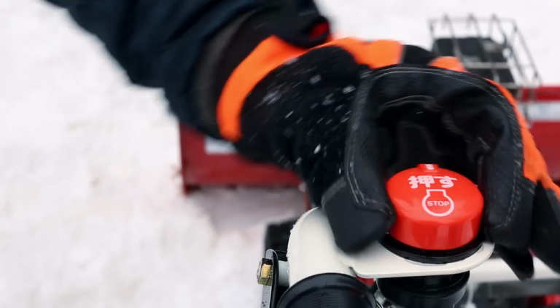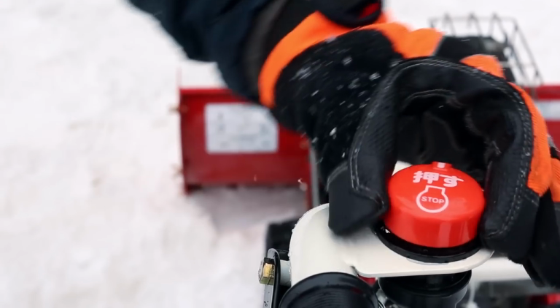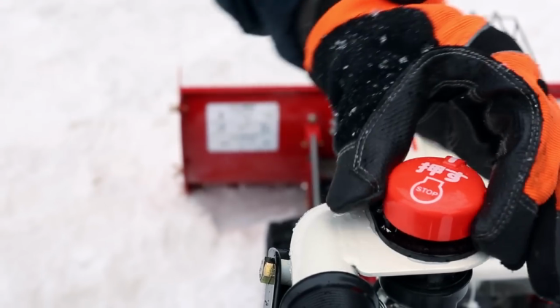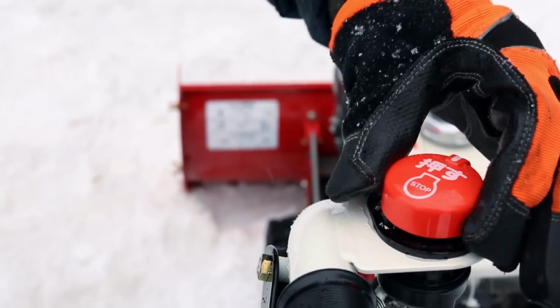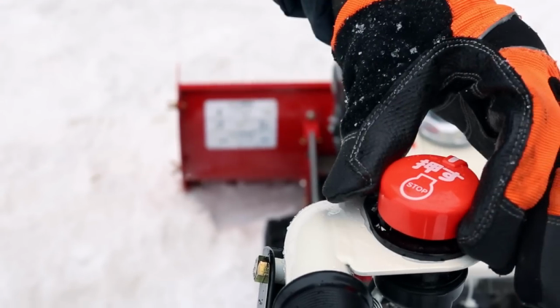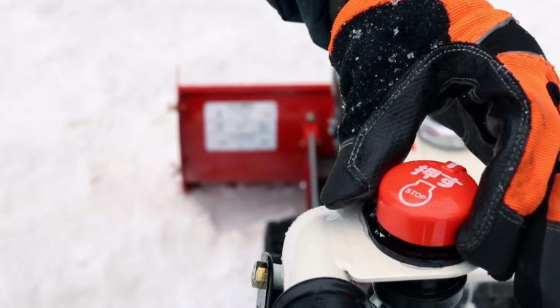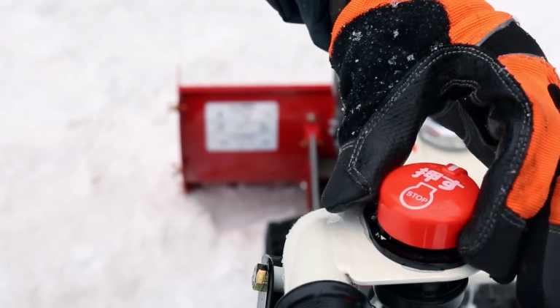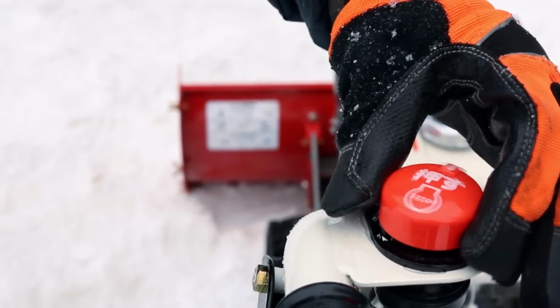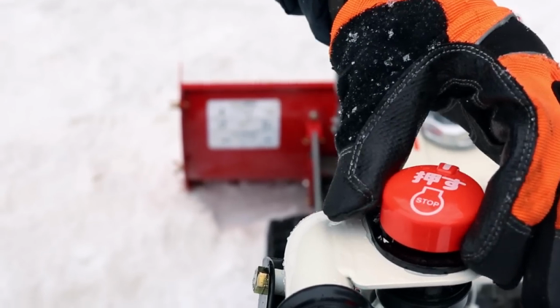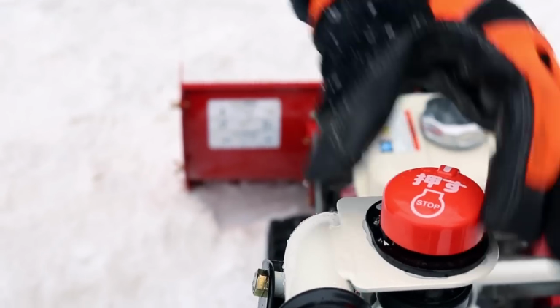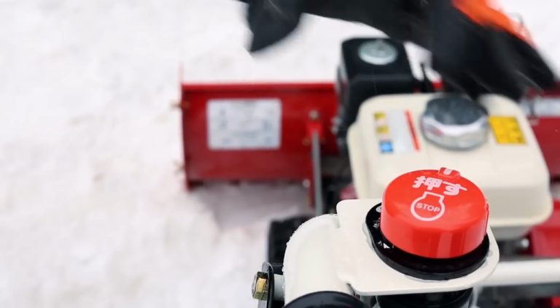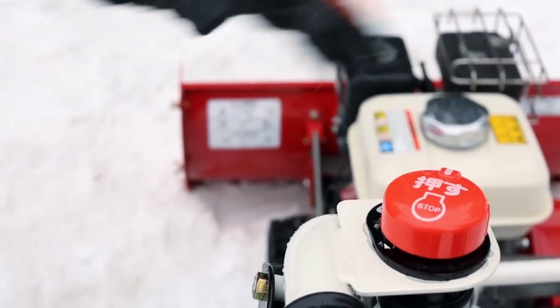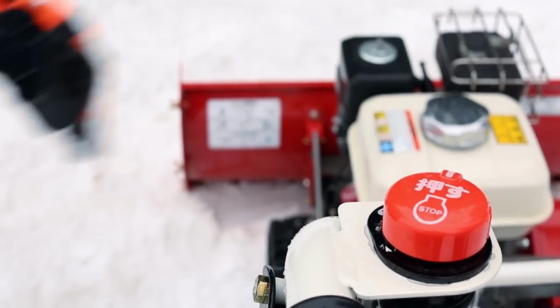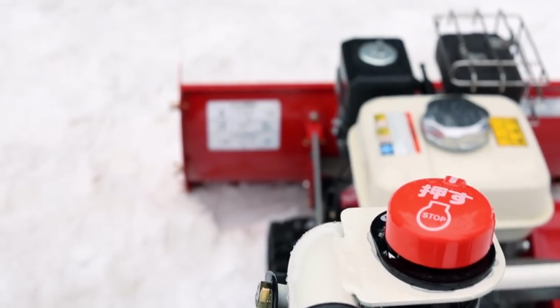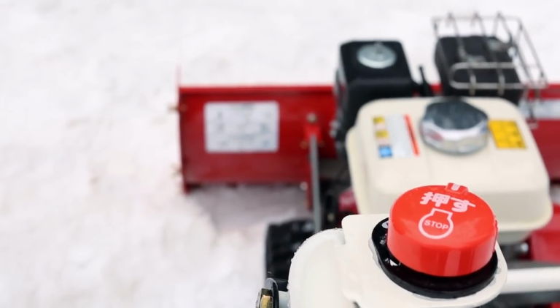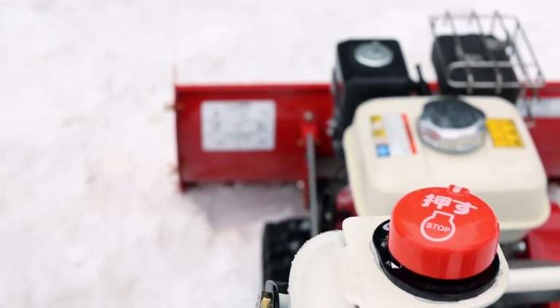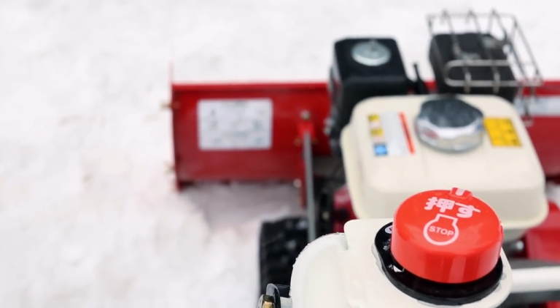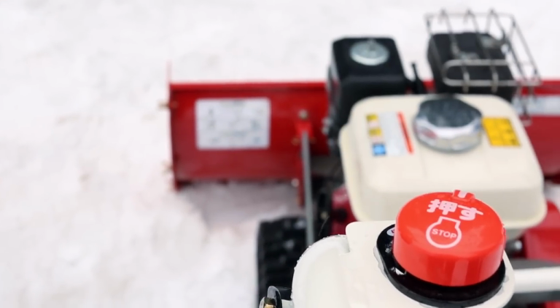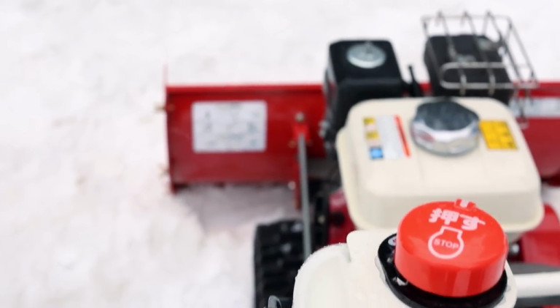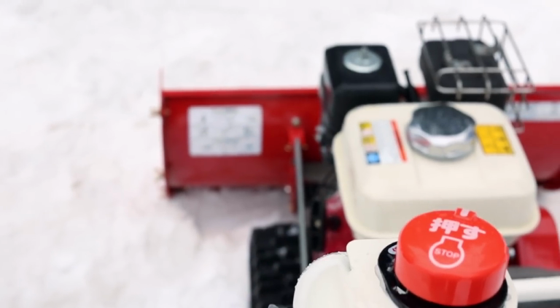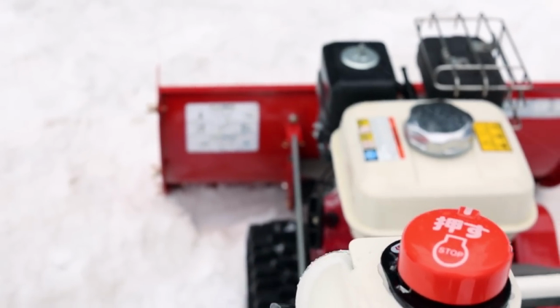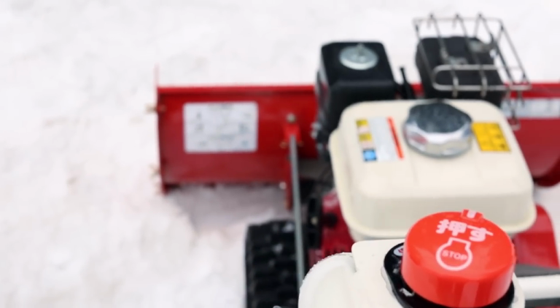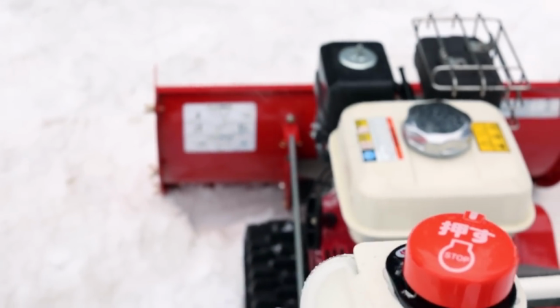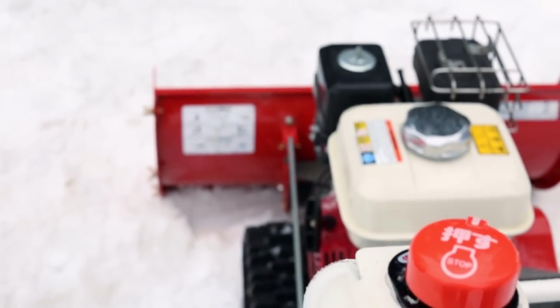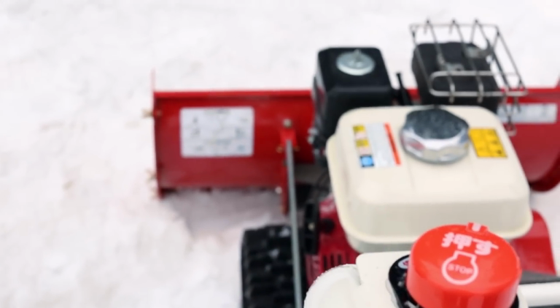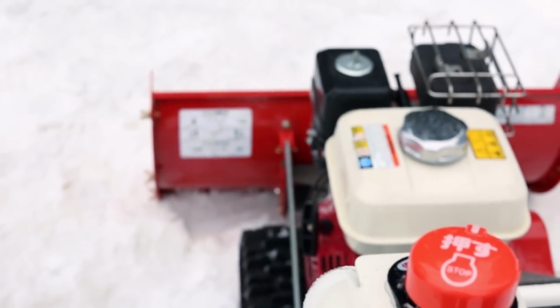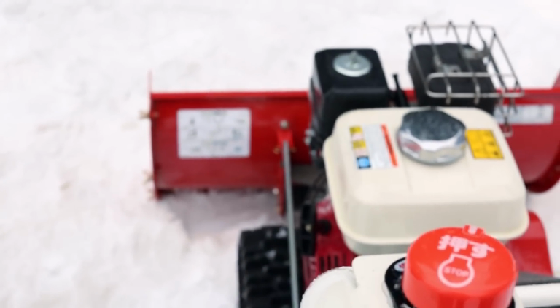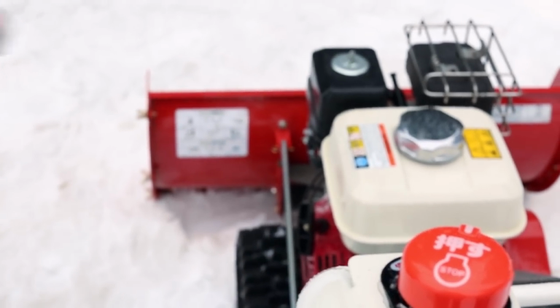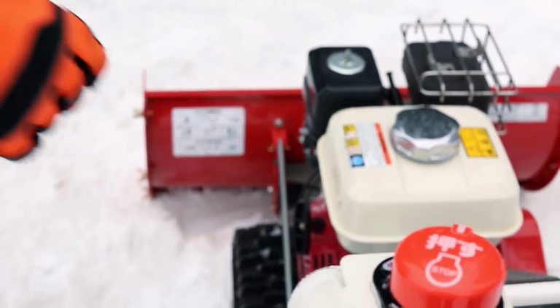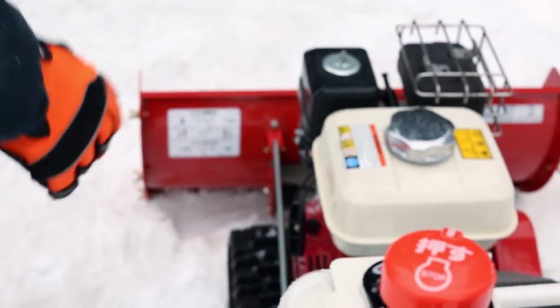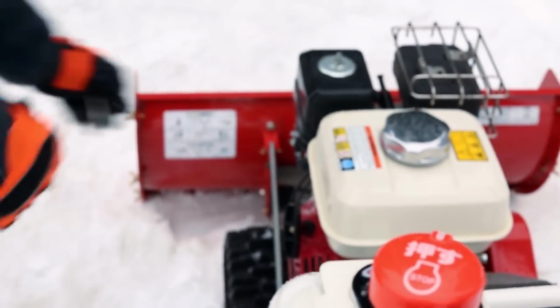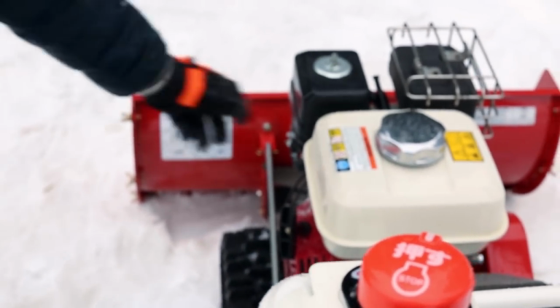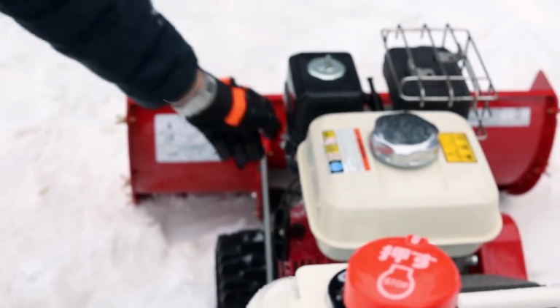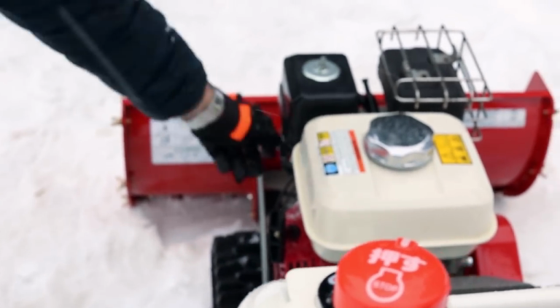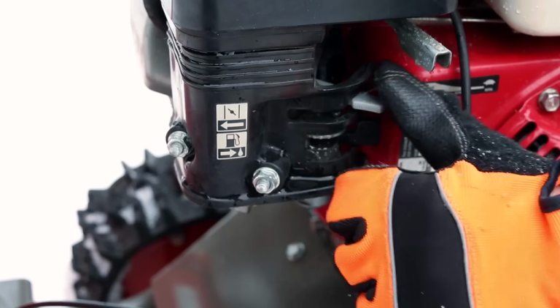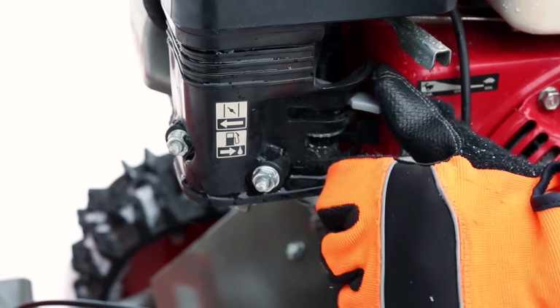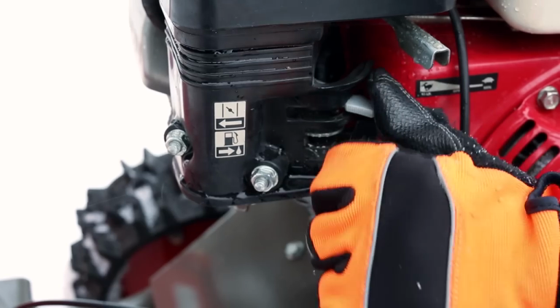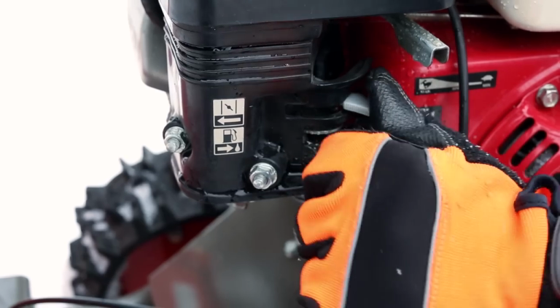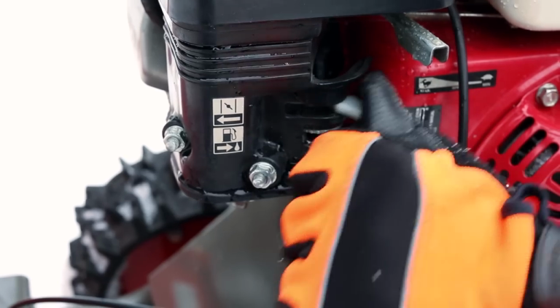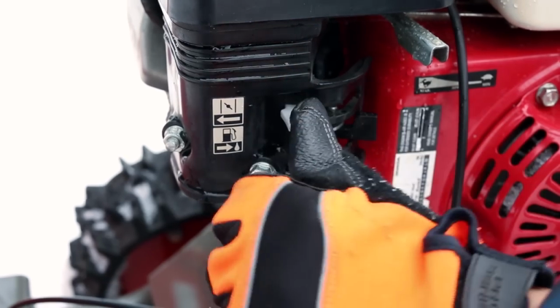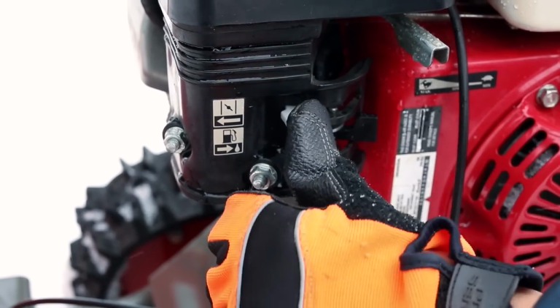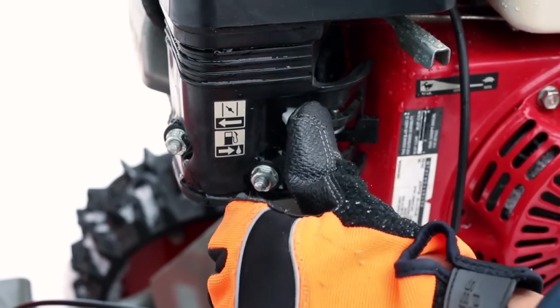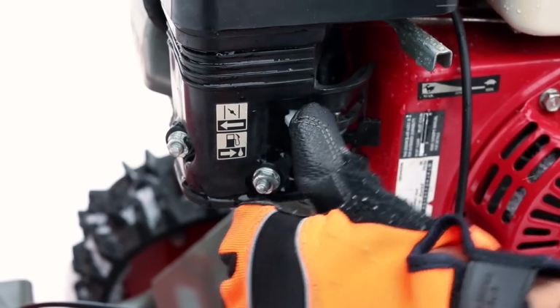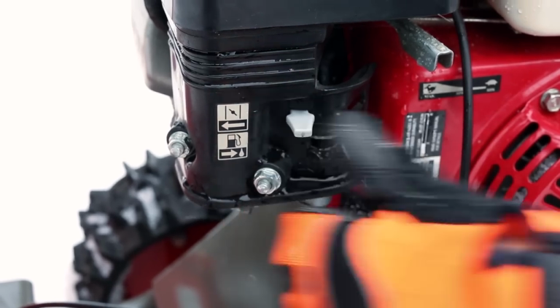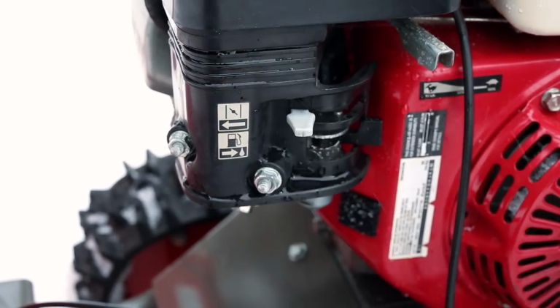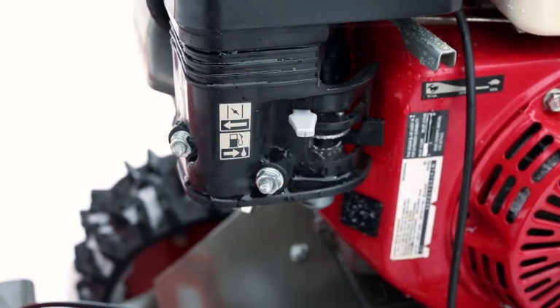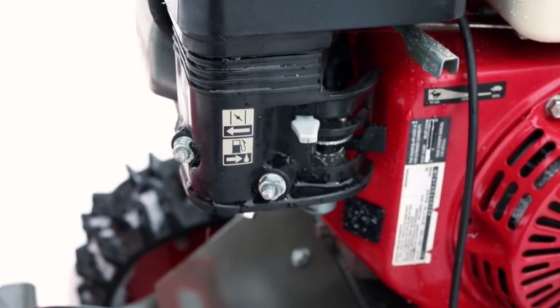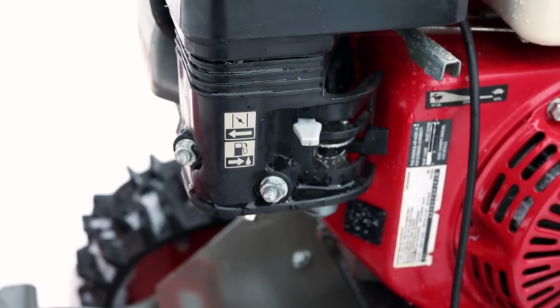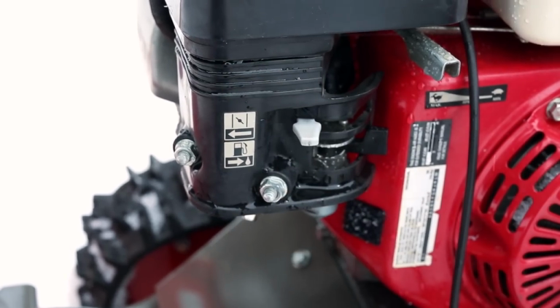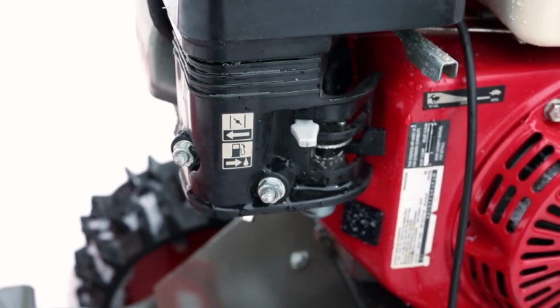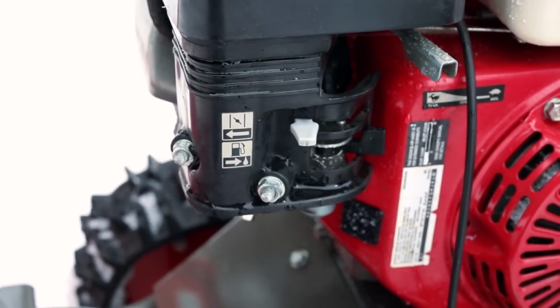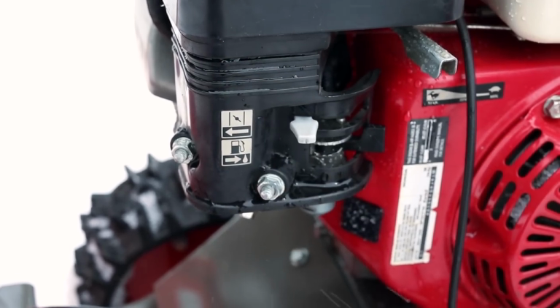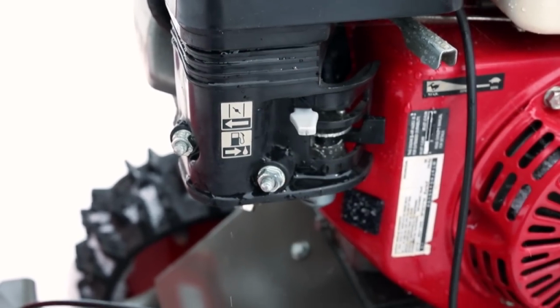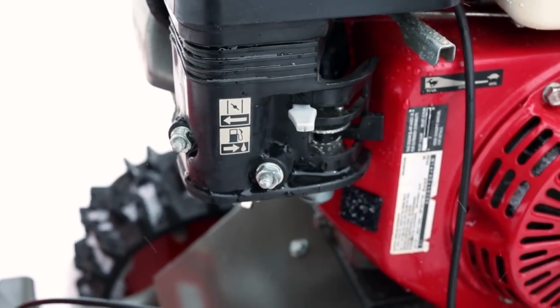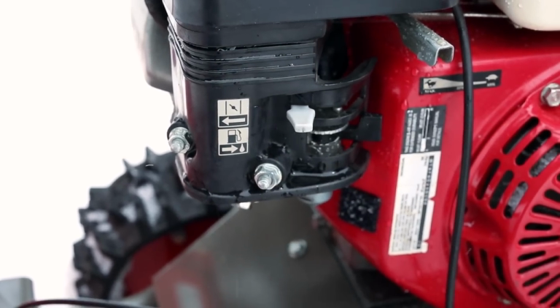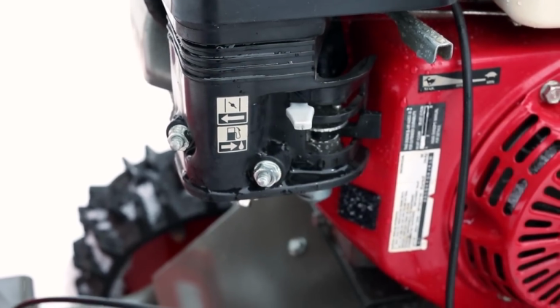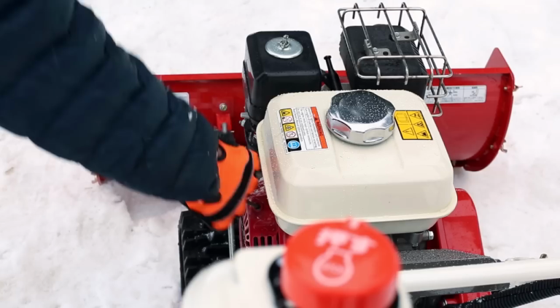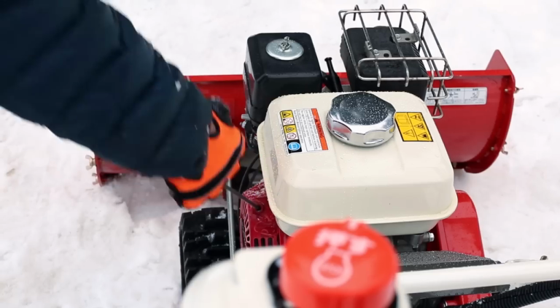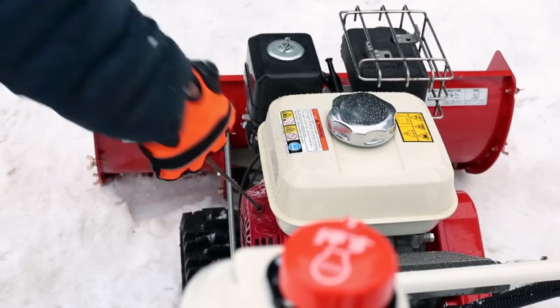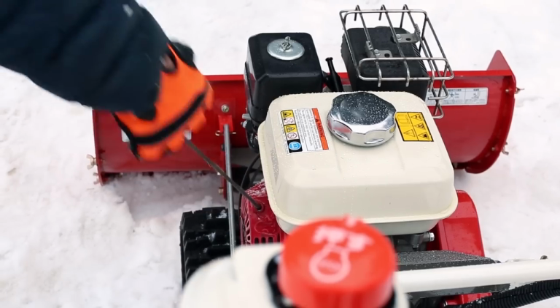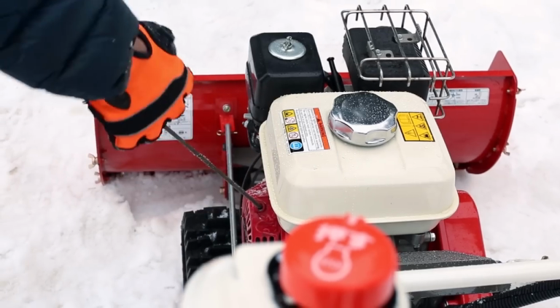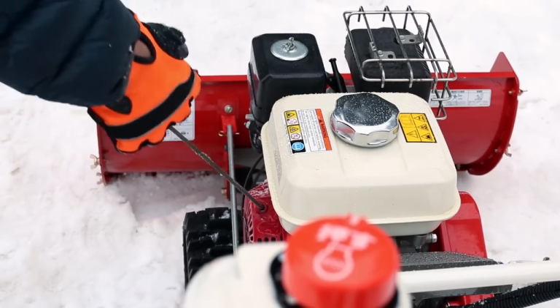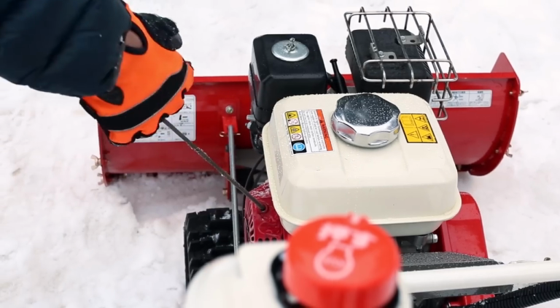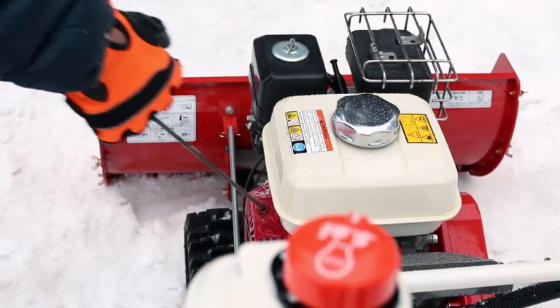To start the Snow Bowl's engine, just turn the stop switch to the right, close the choke, and fire up the engine by pulling the recoil starter.